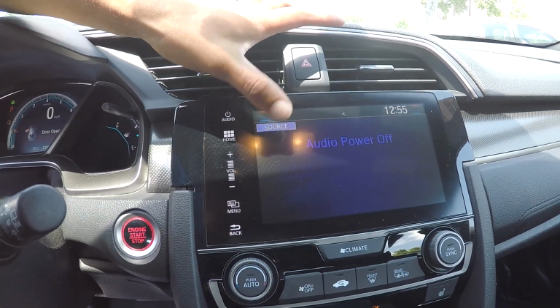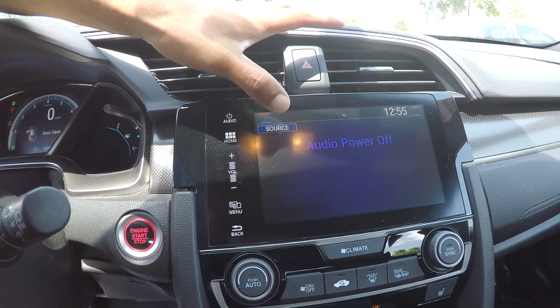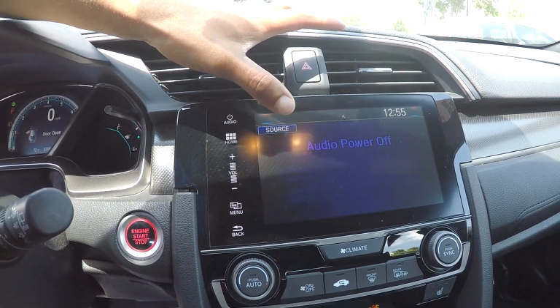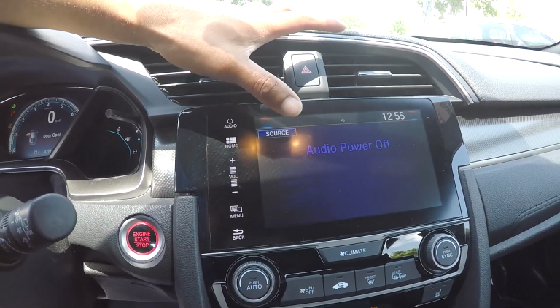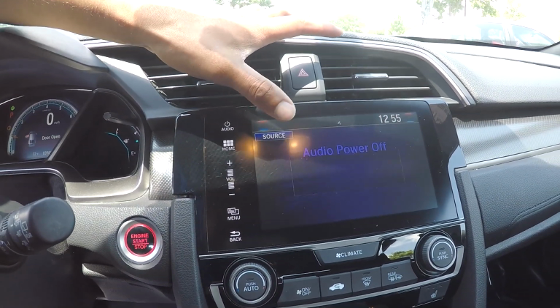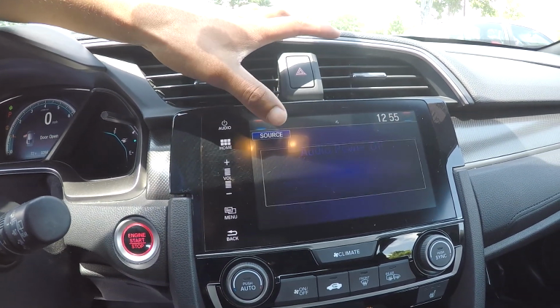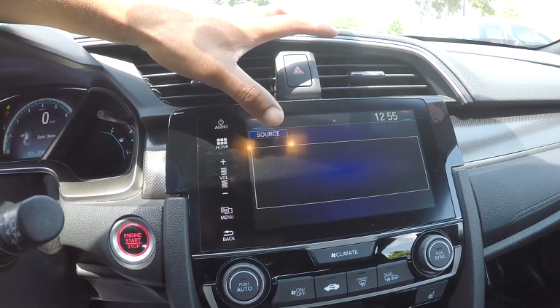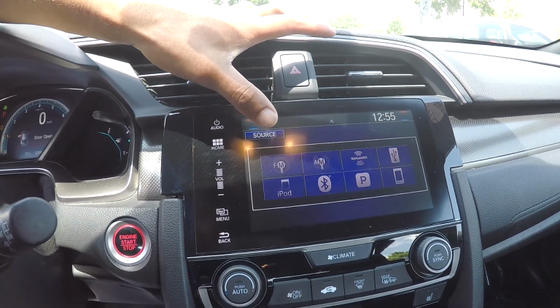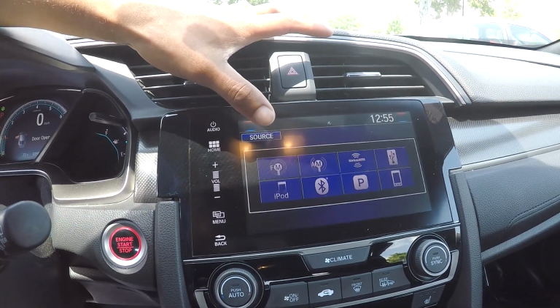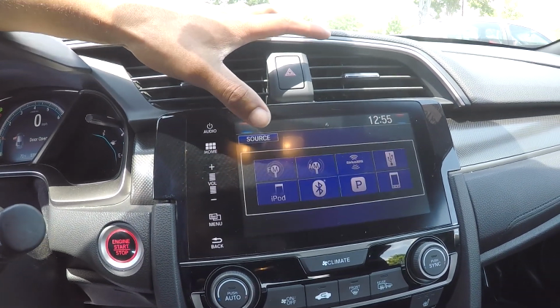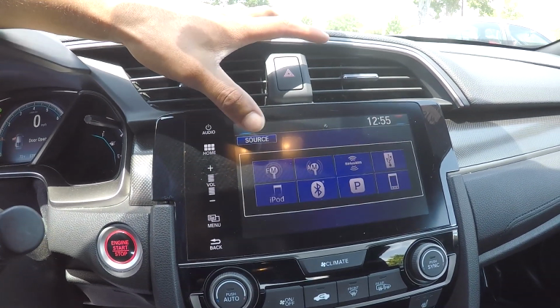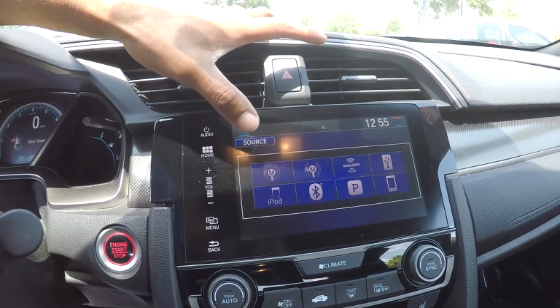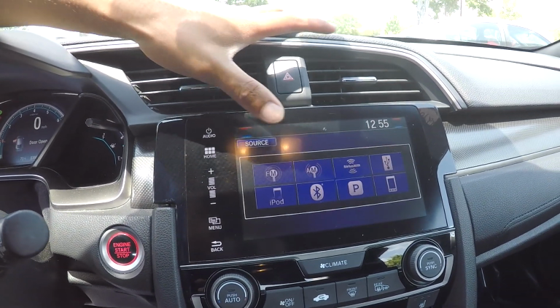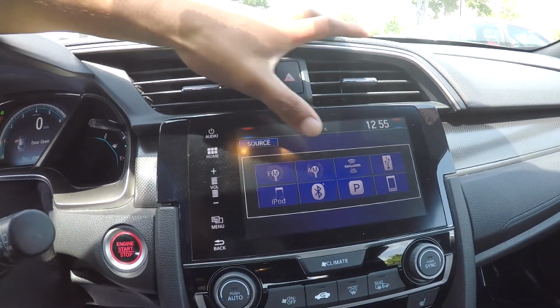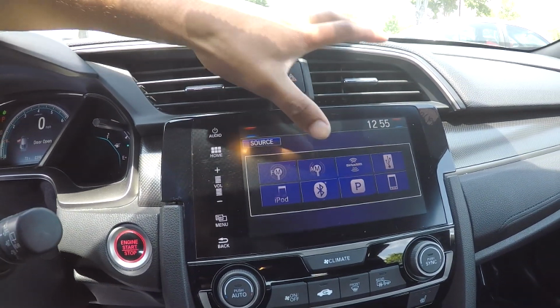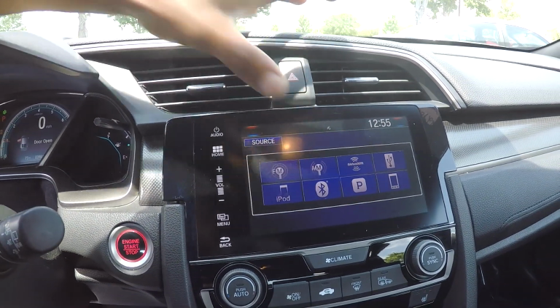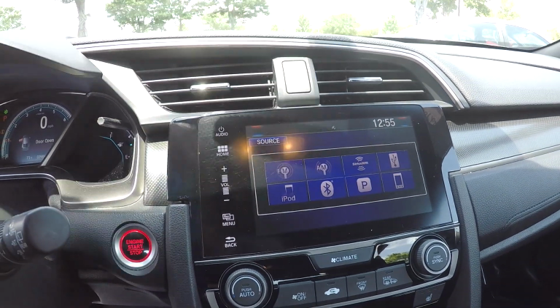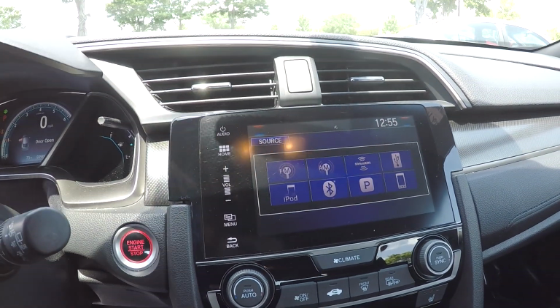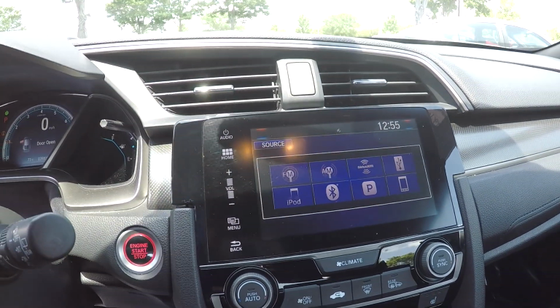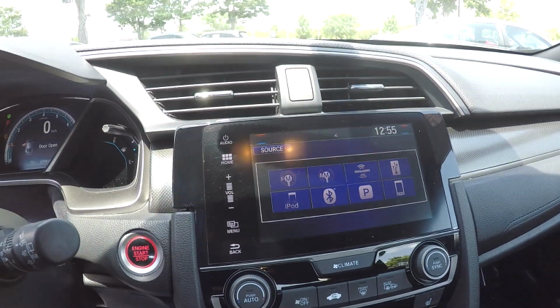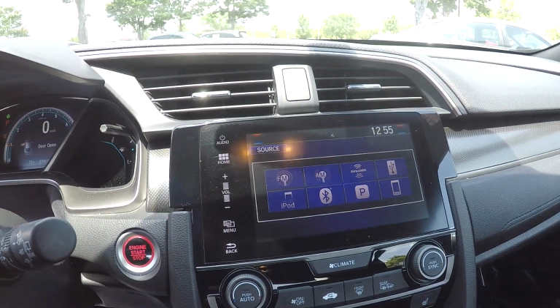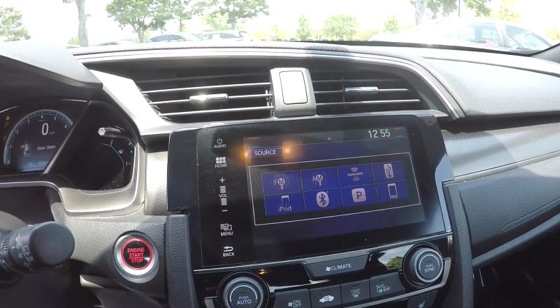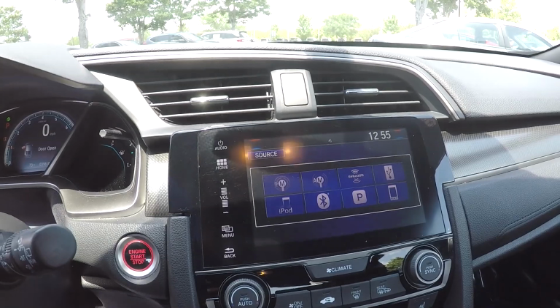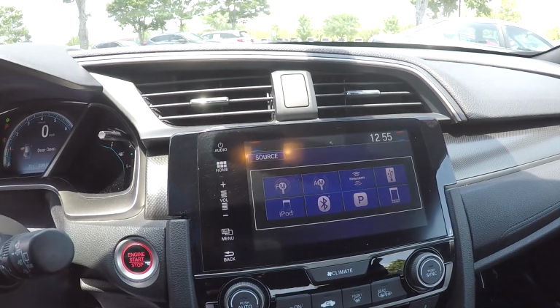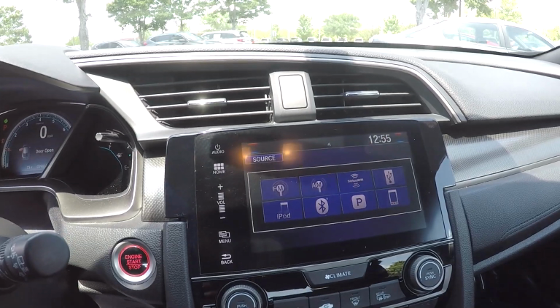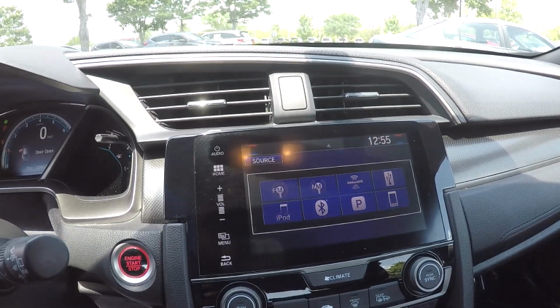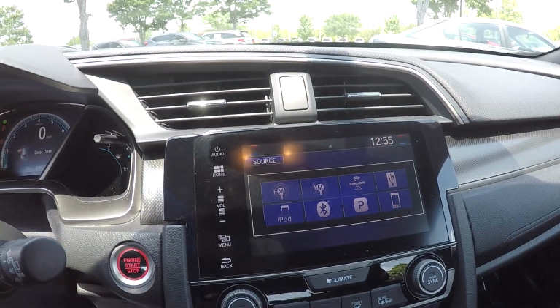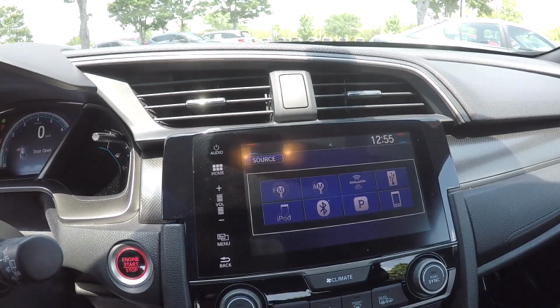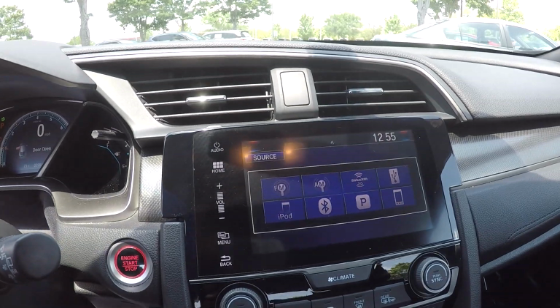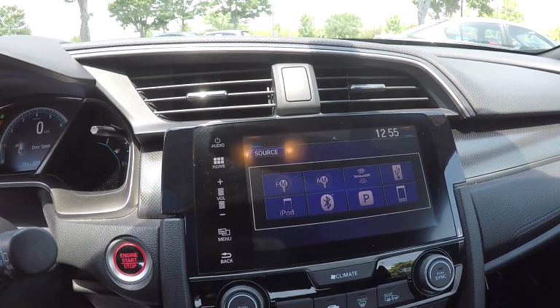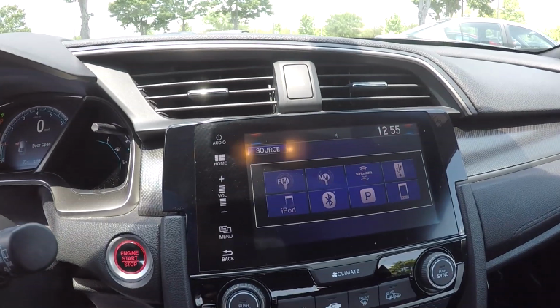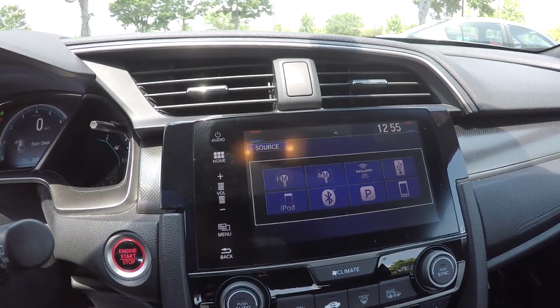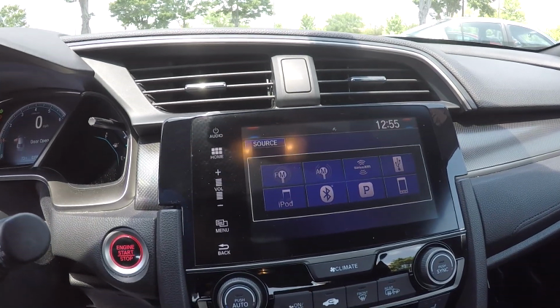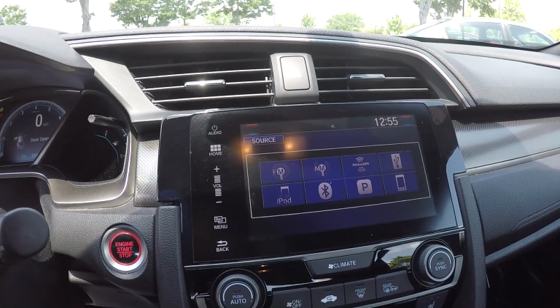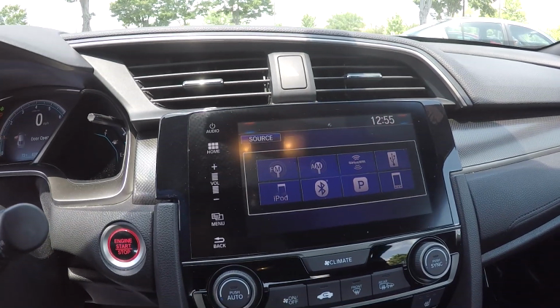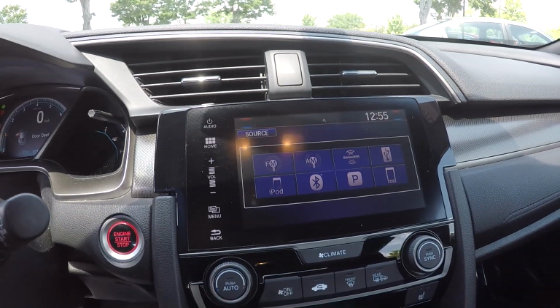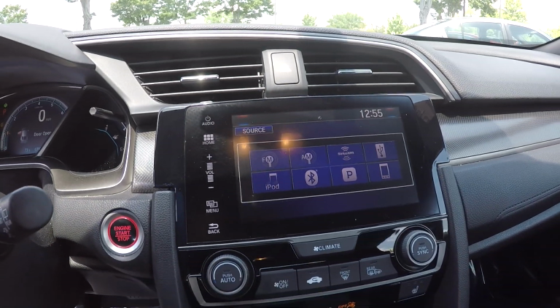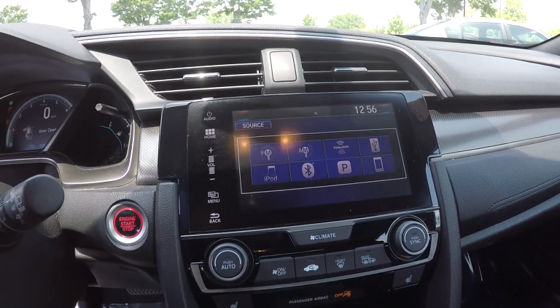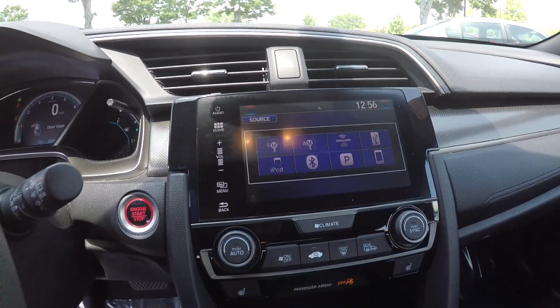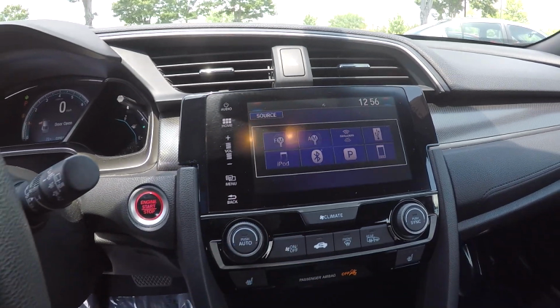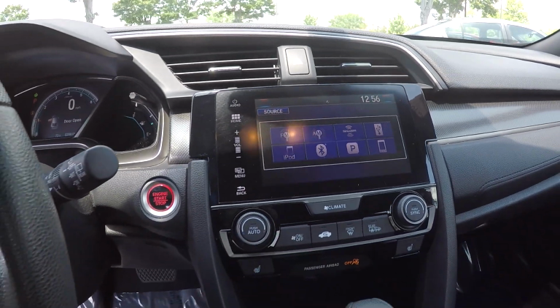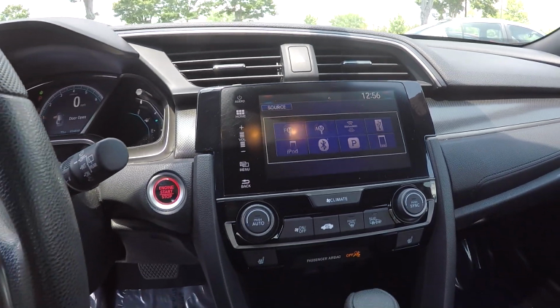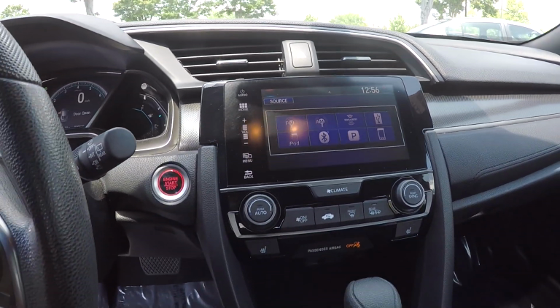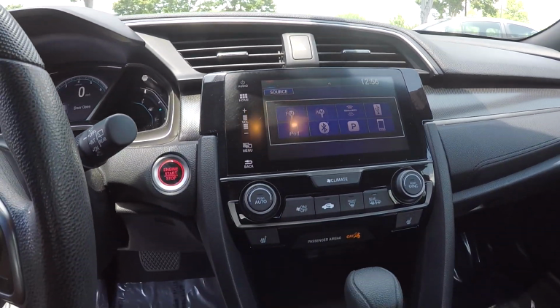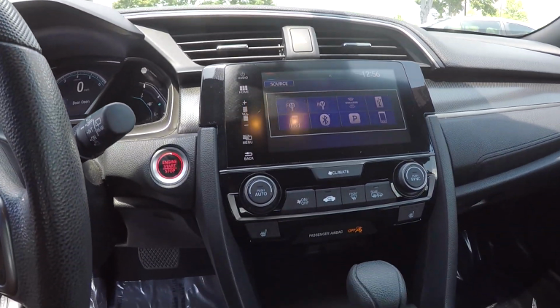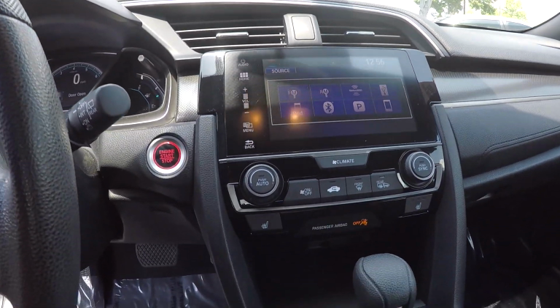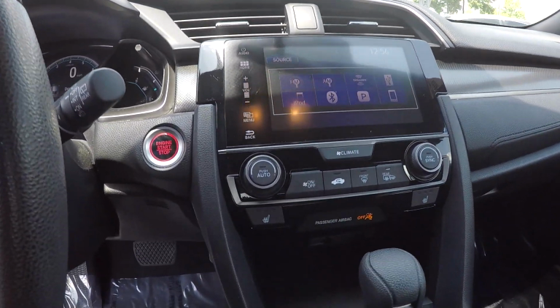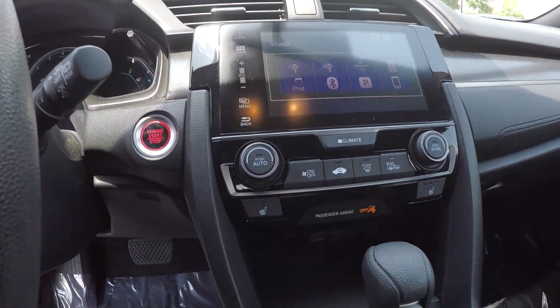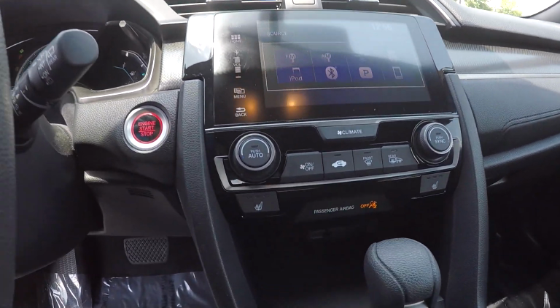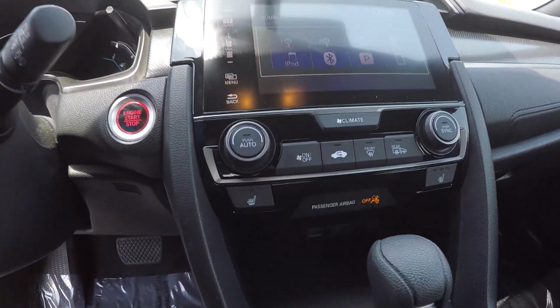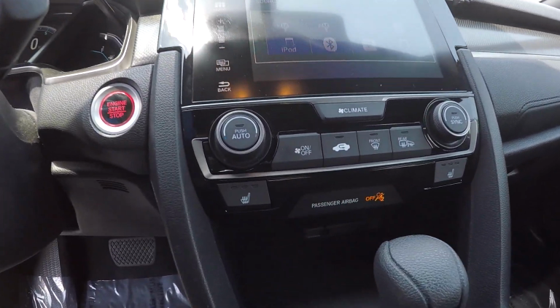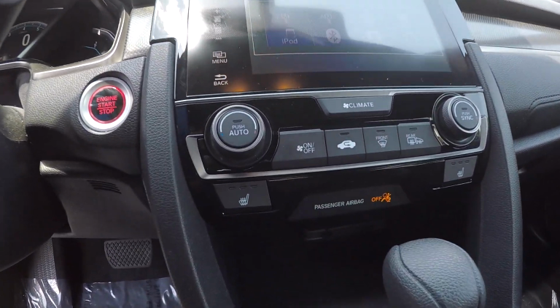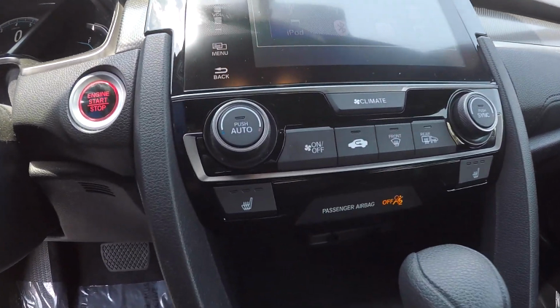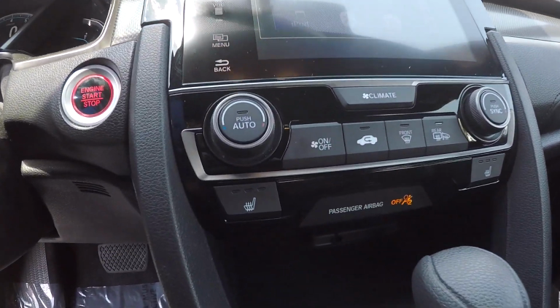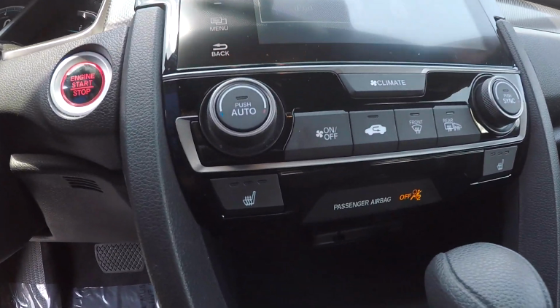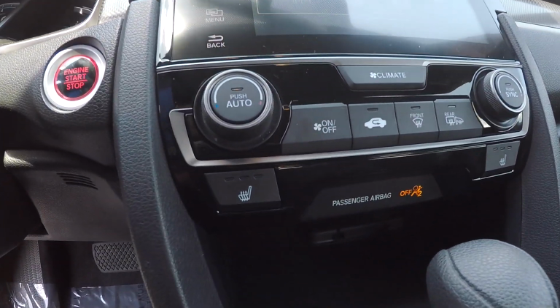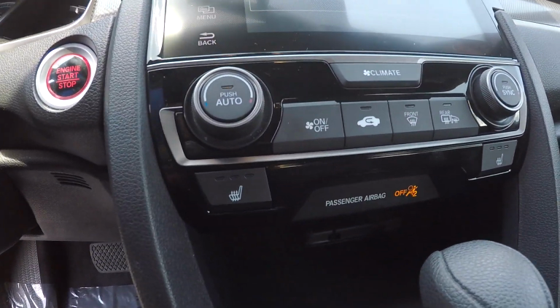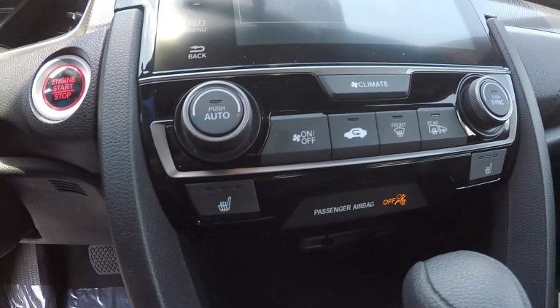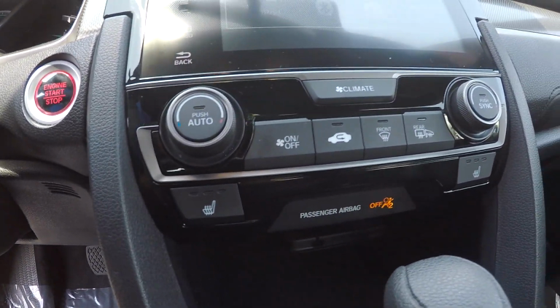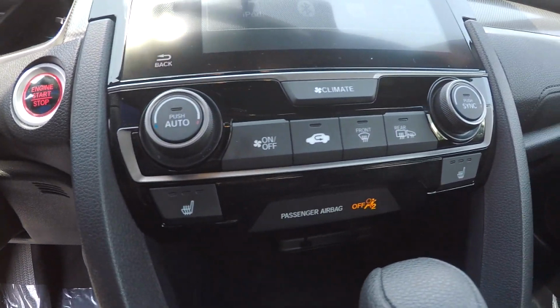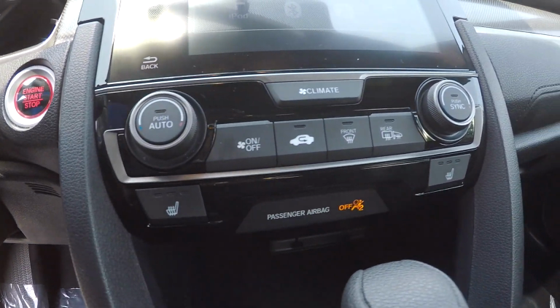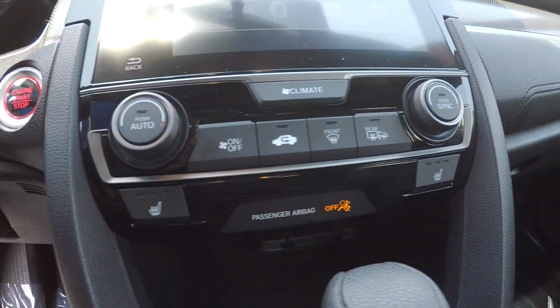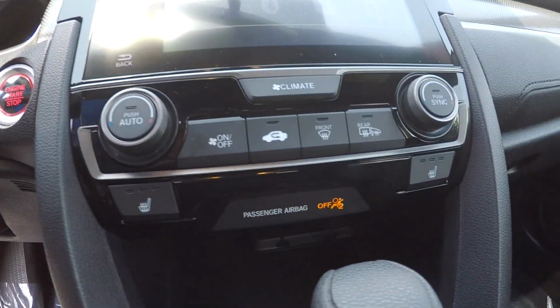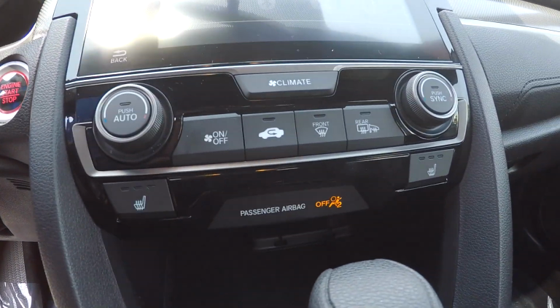From the center console area, you will see that you're going to have AM, FM, and satellite radio. Bluetooth and Pandora are also available. Climate controls are just below.